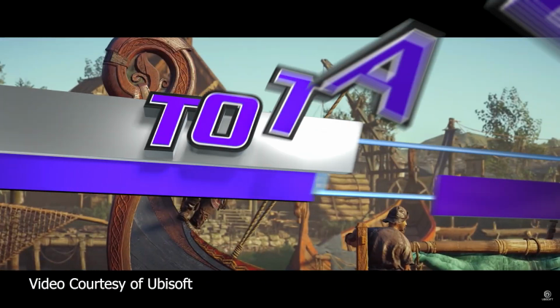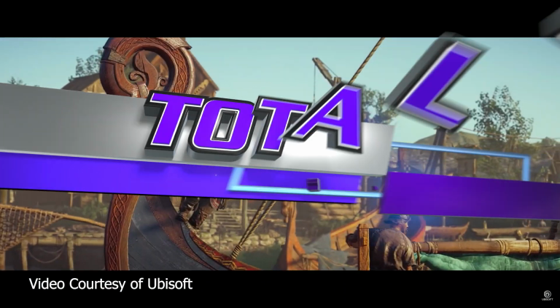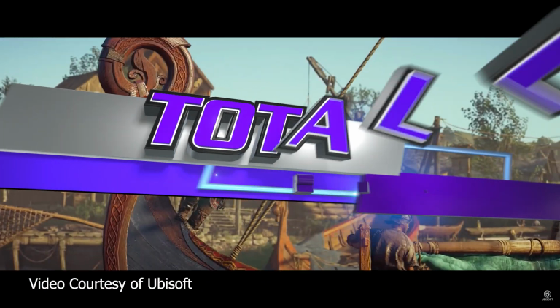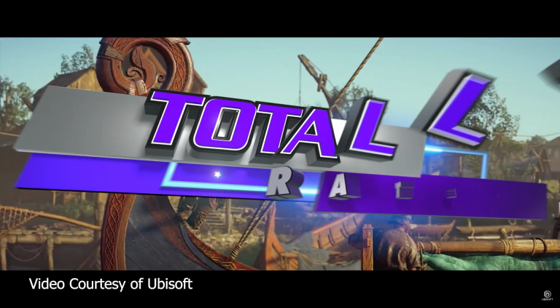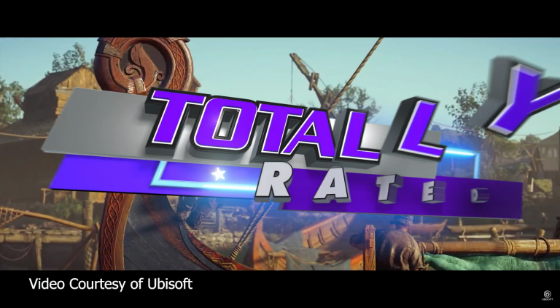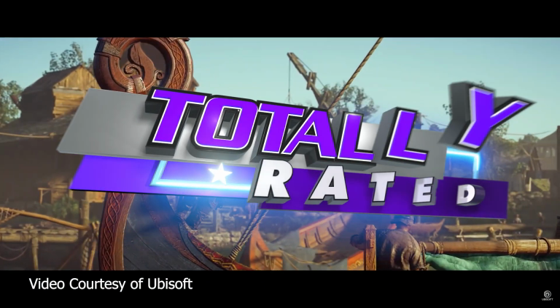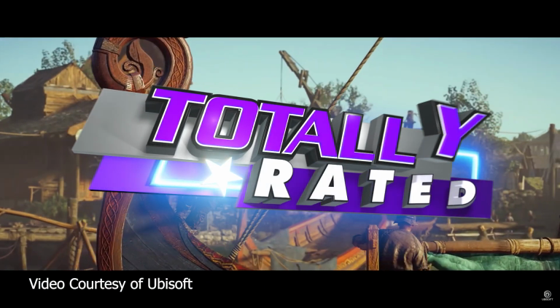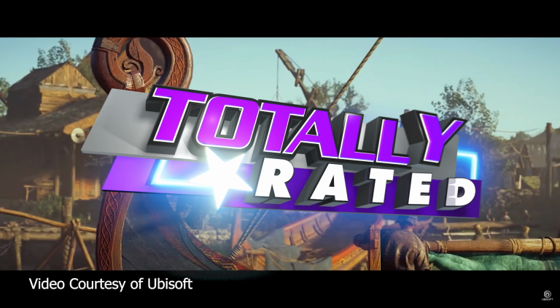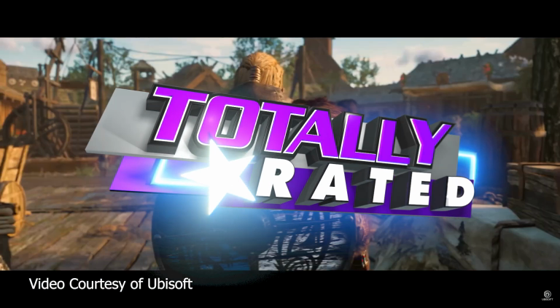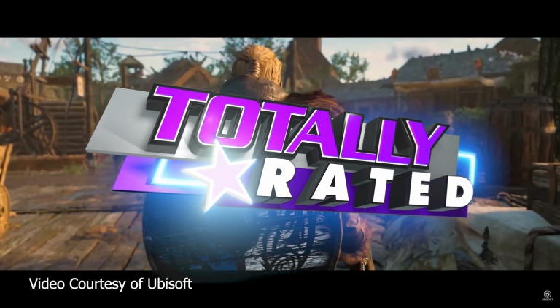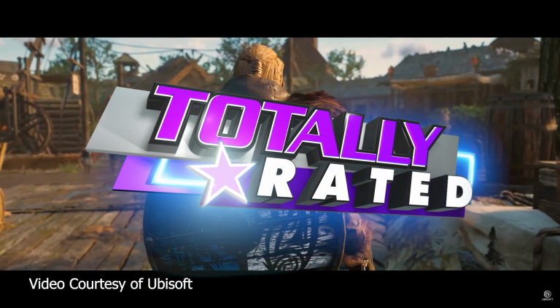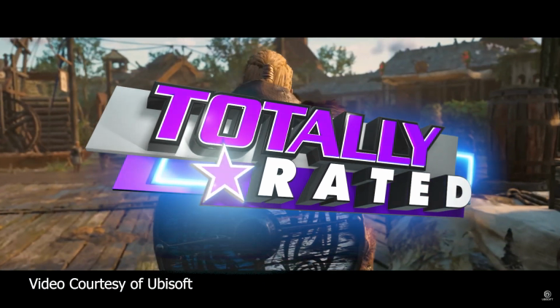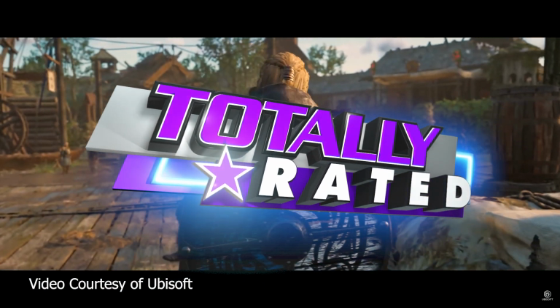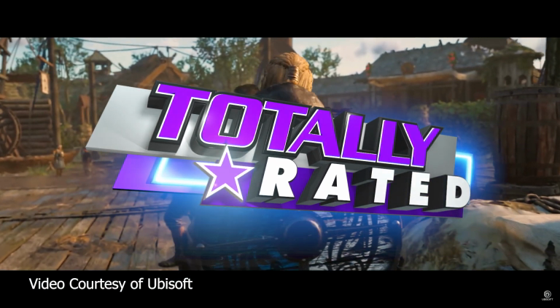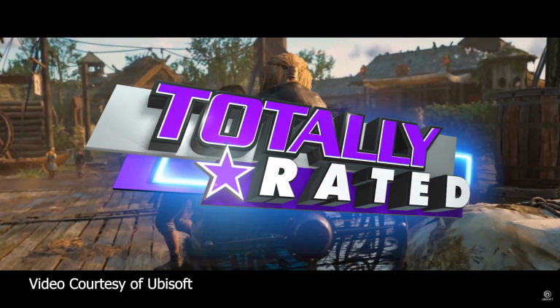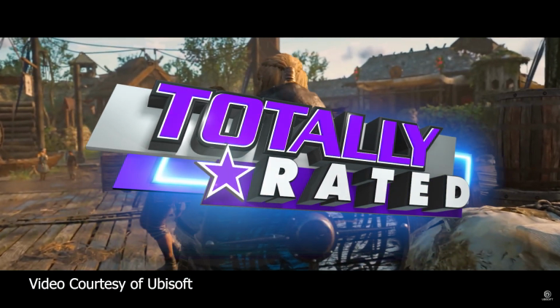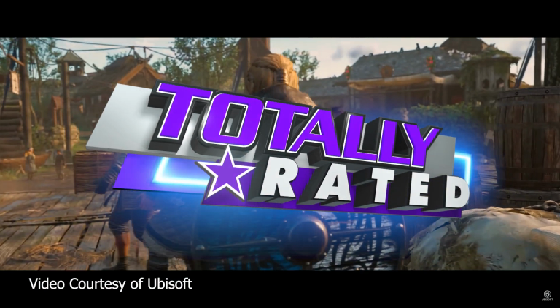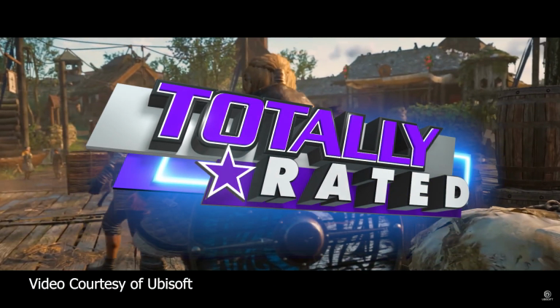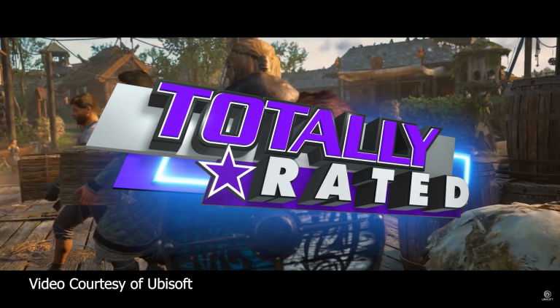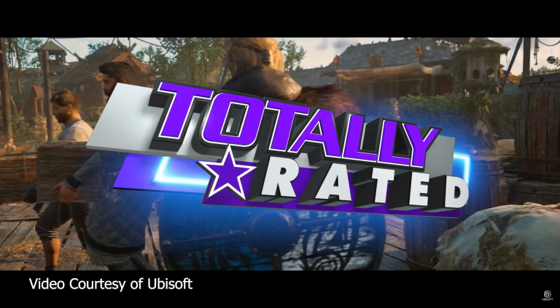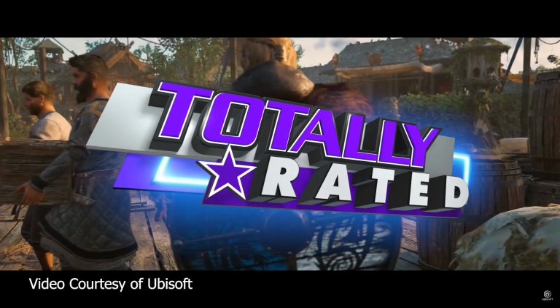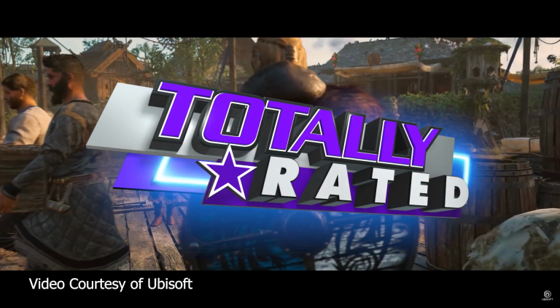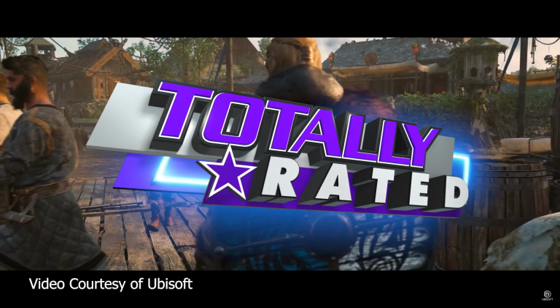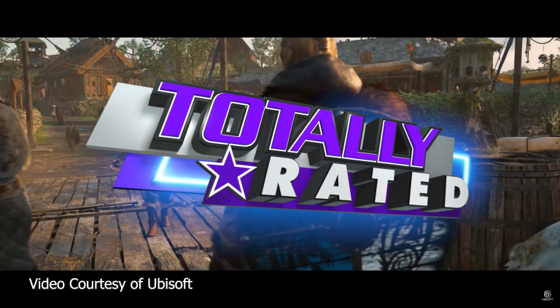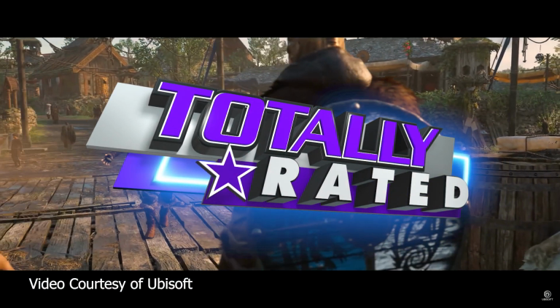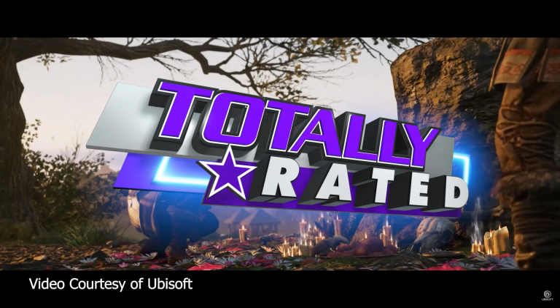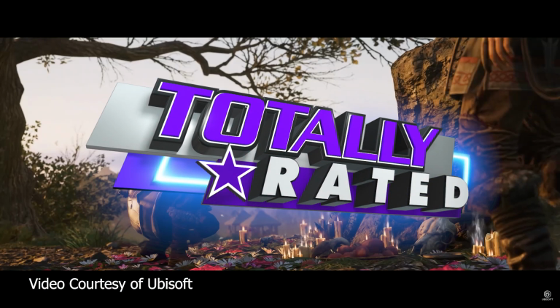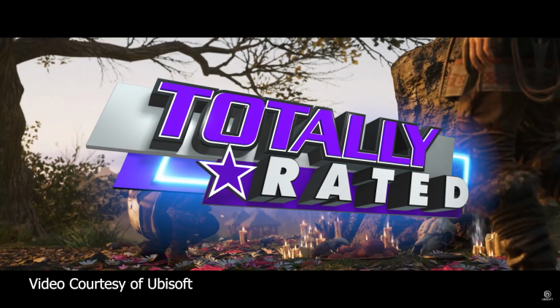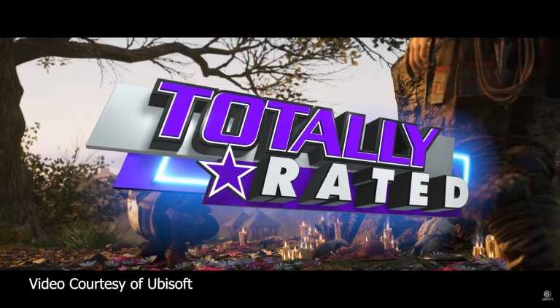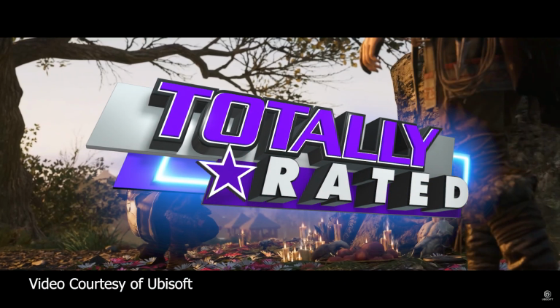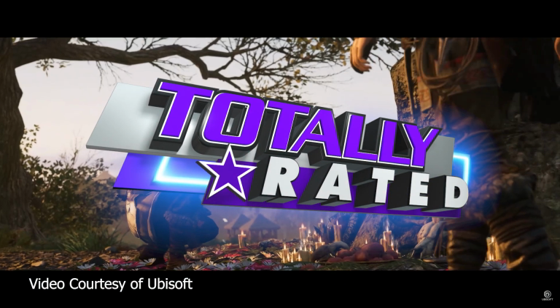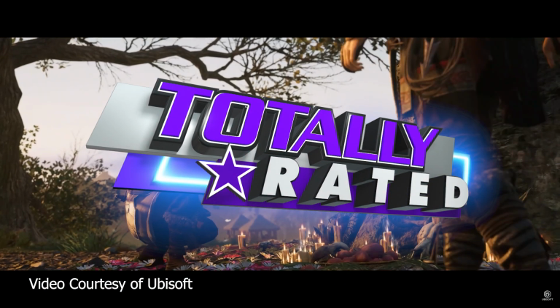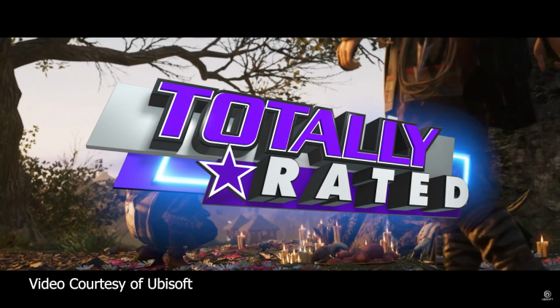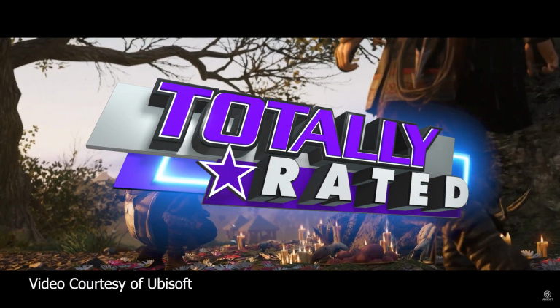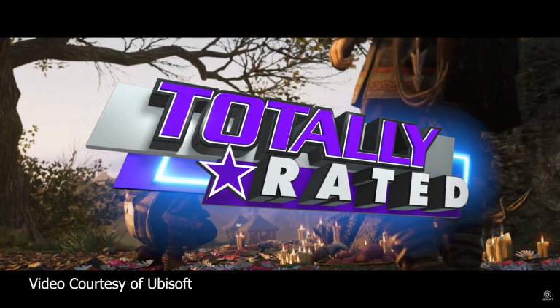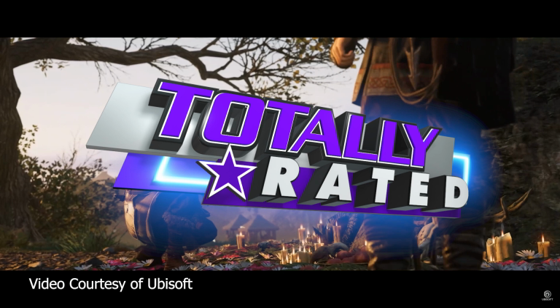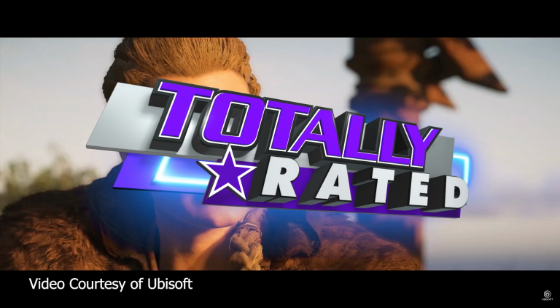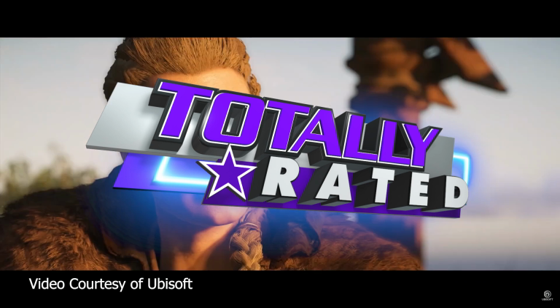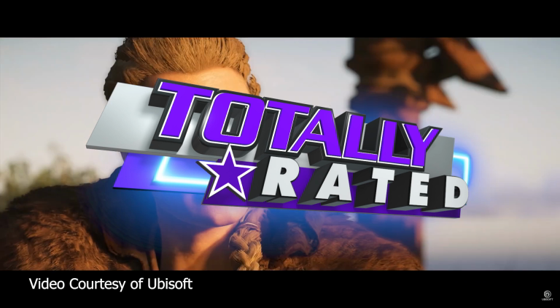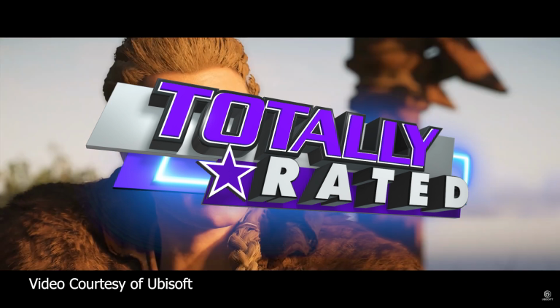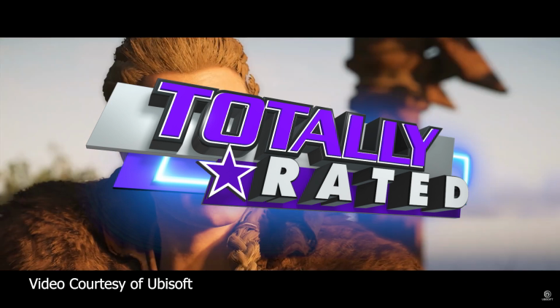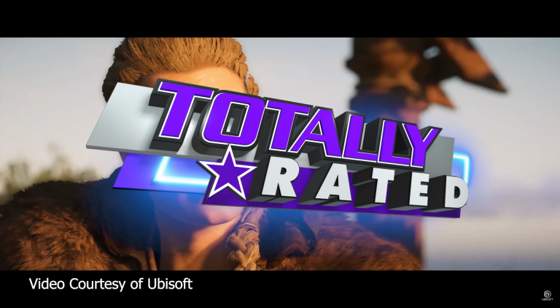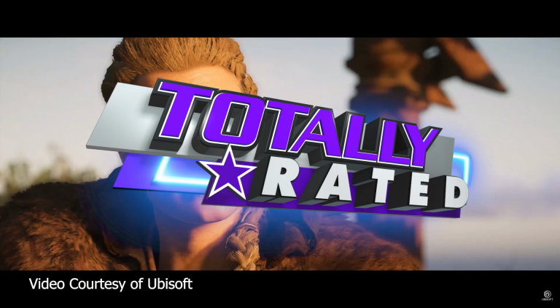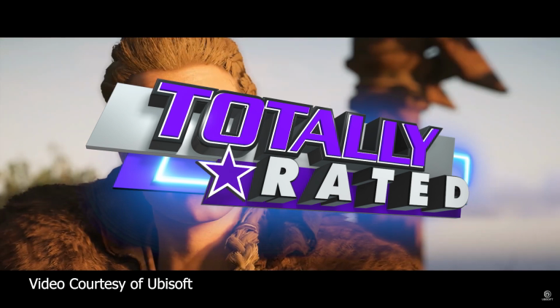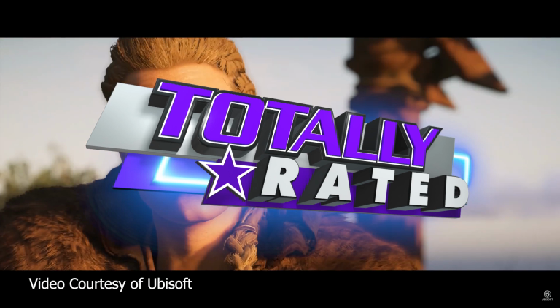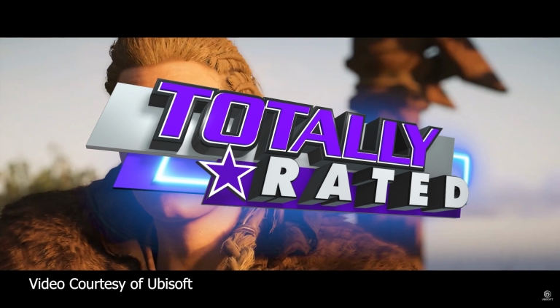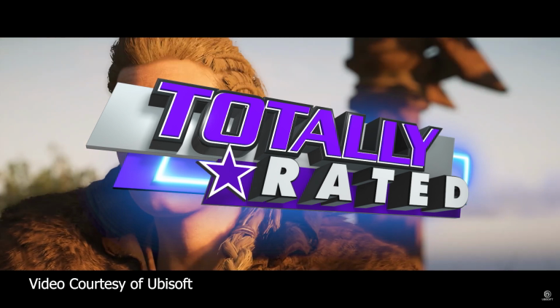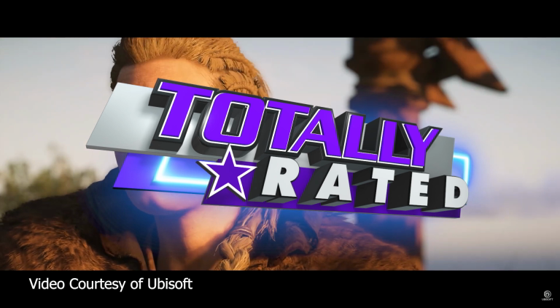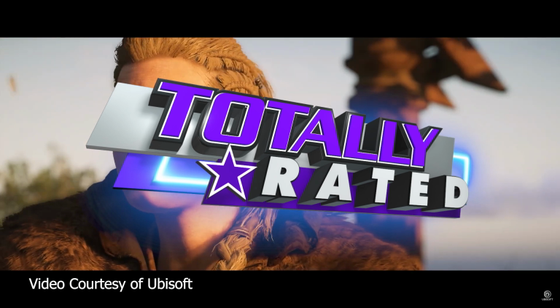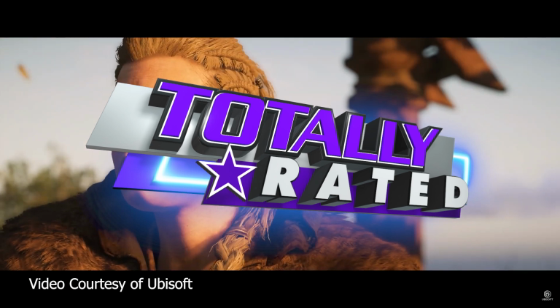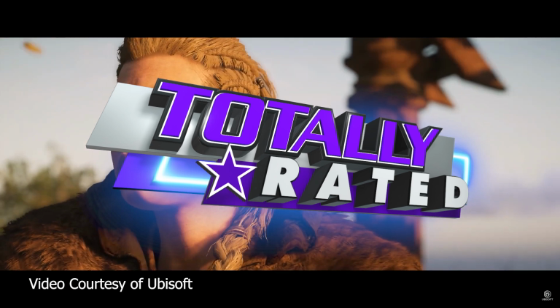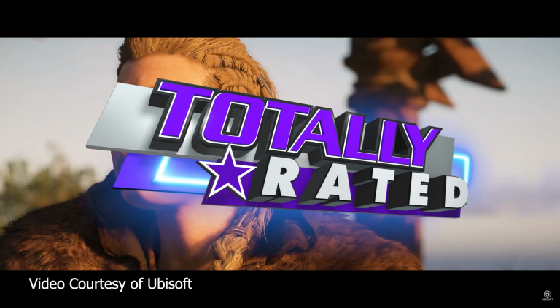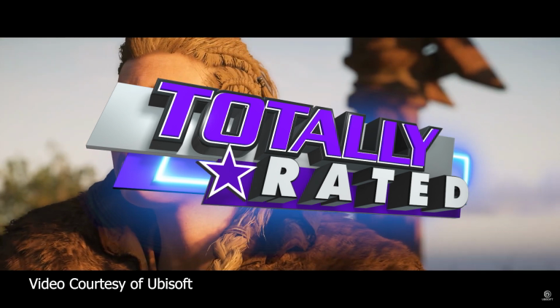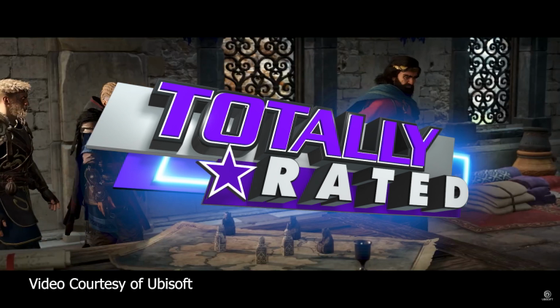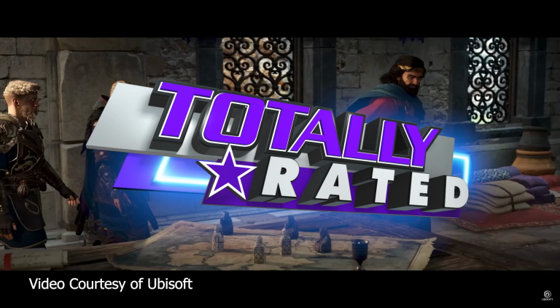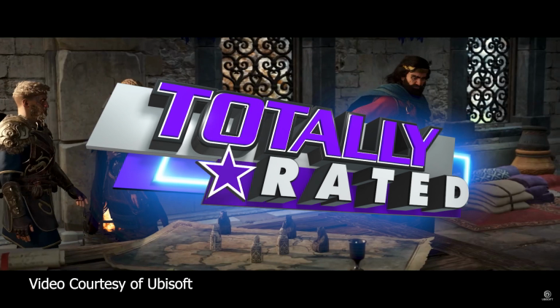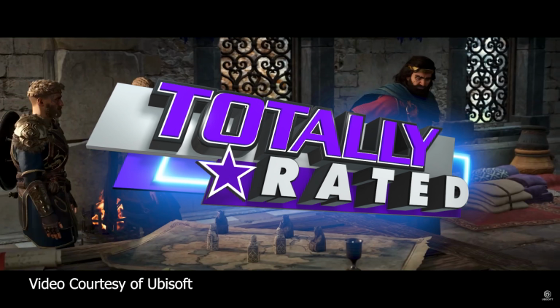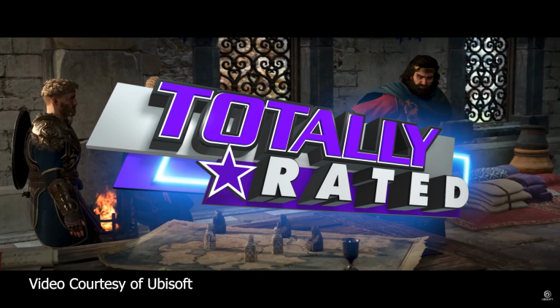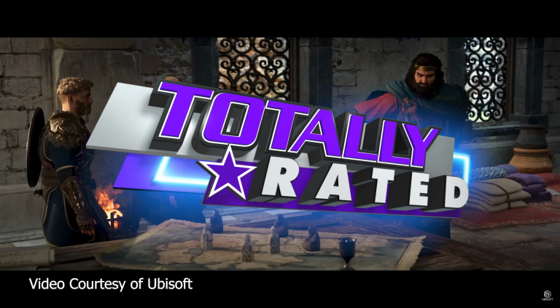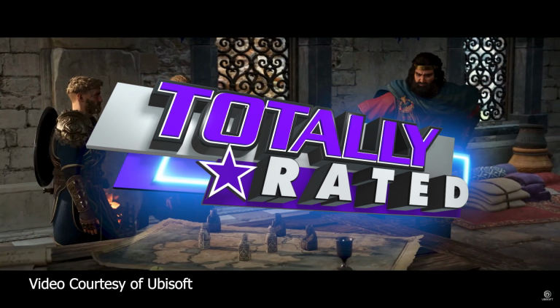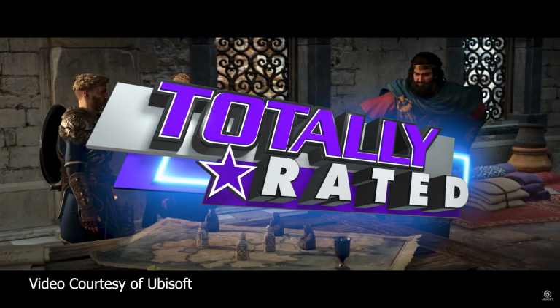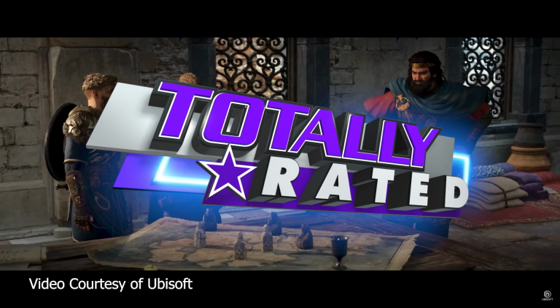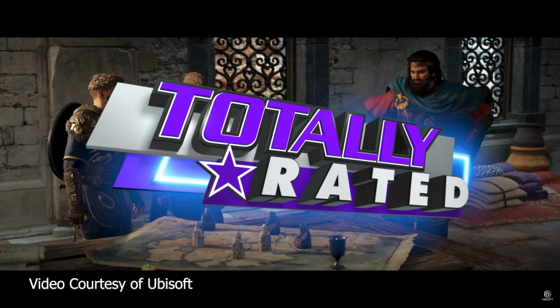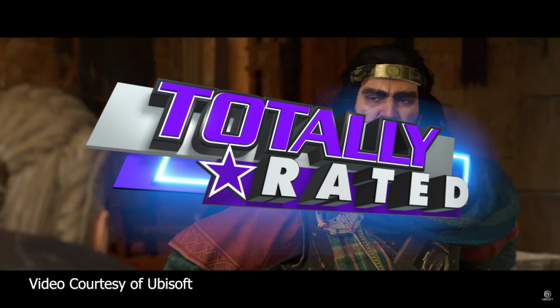And that's it for this episode of Totally Rated. I'm Tom, and make sure to join us next time for a snapshot of what's hot and what's not in Tech and Gaming.